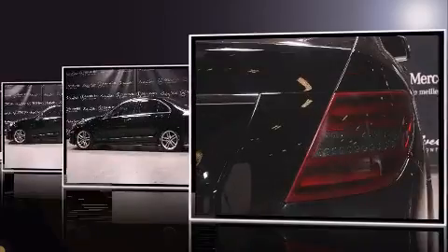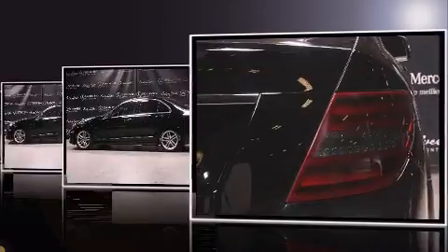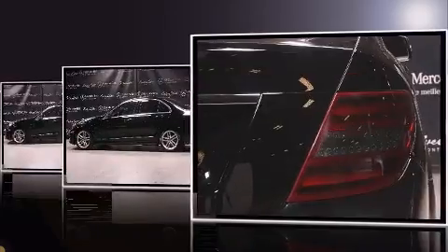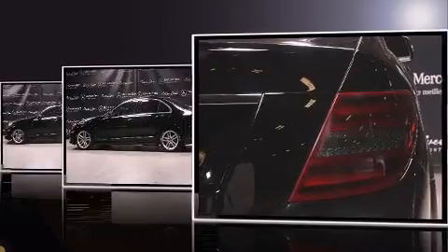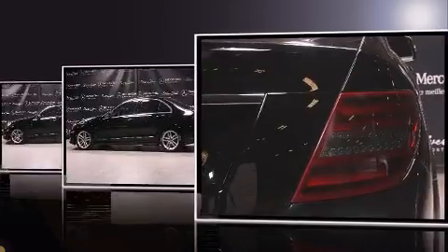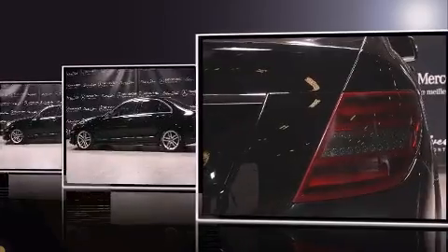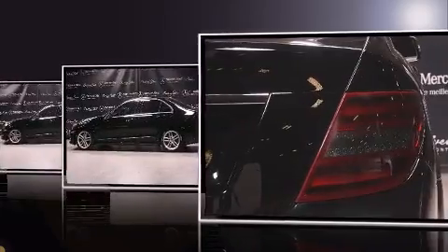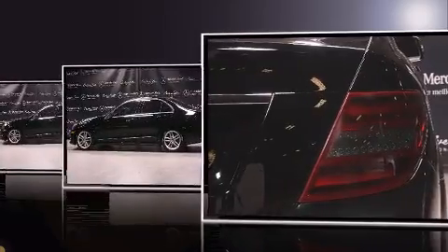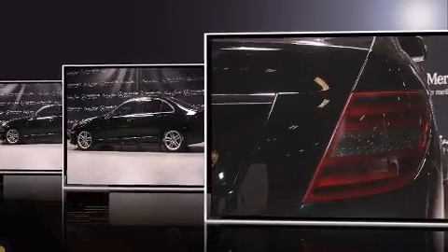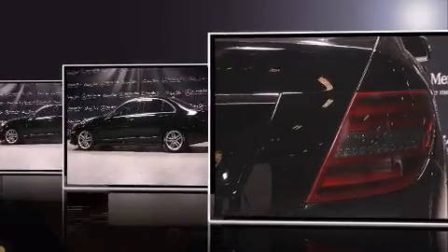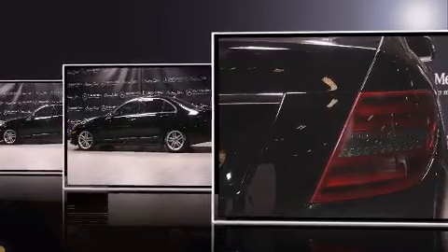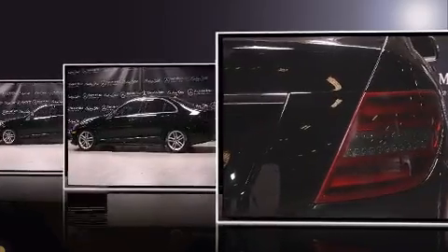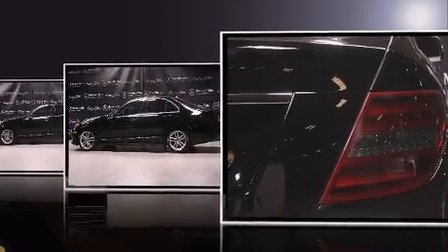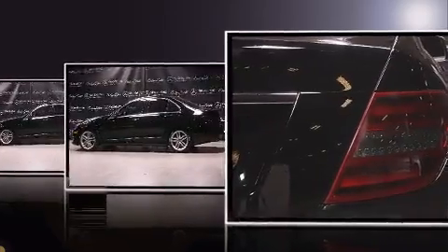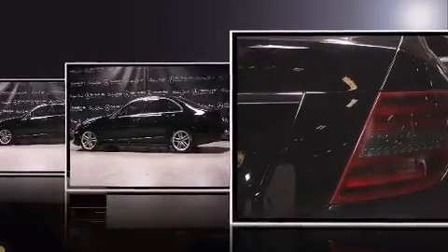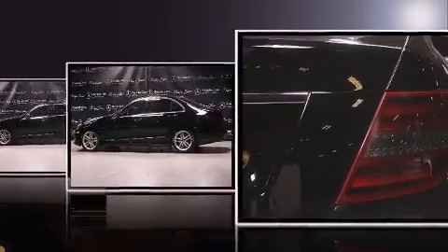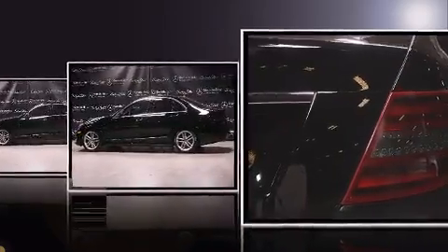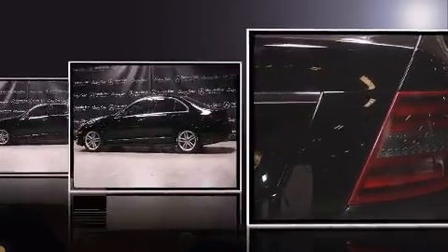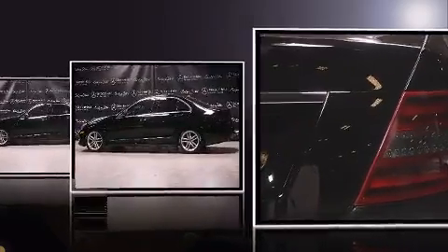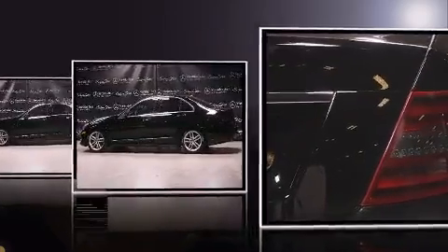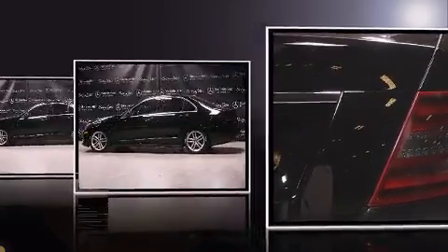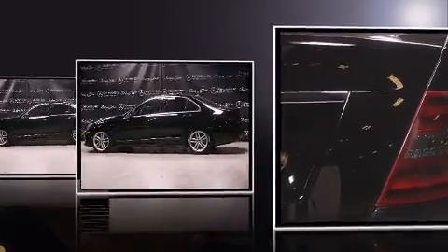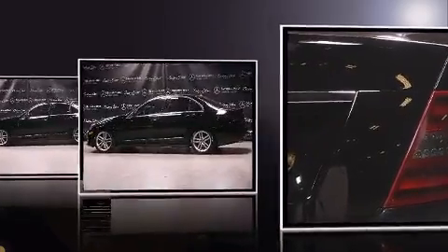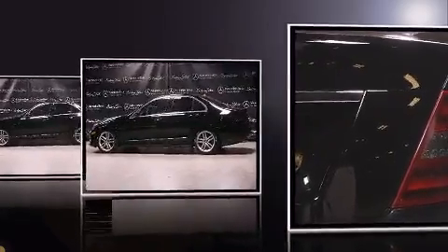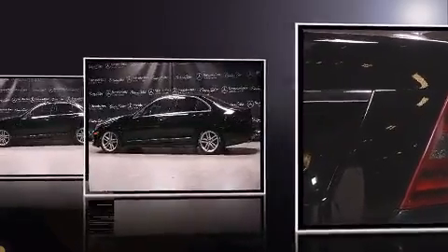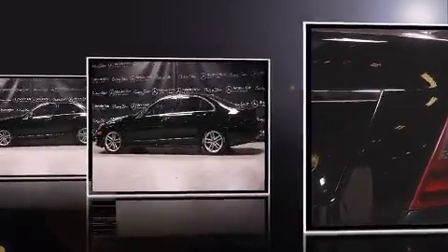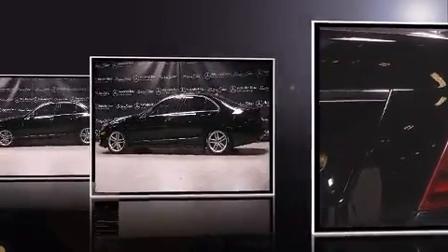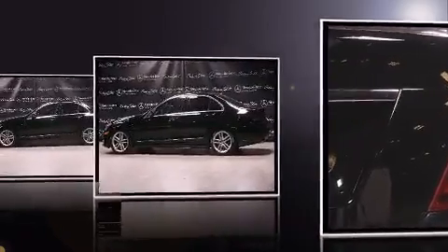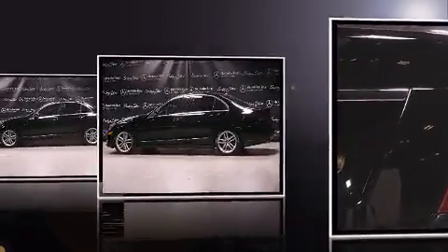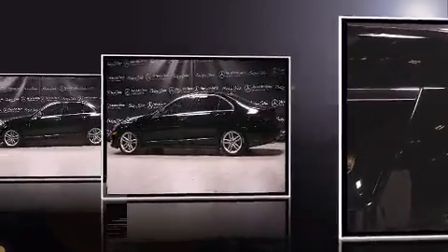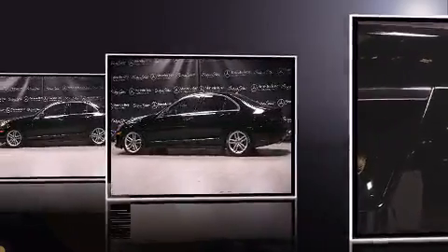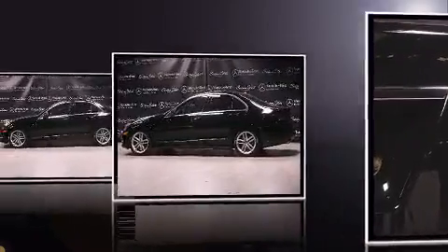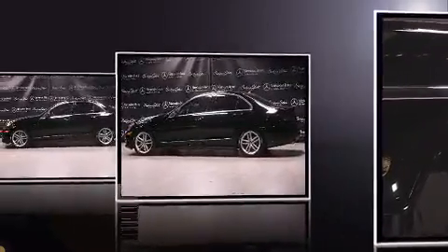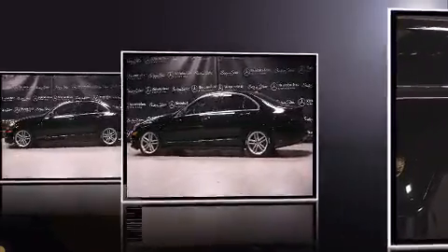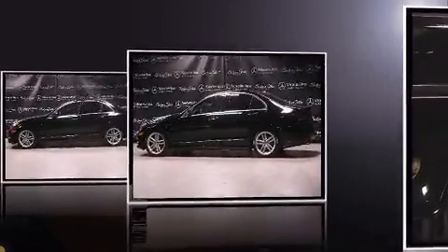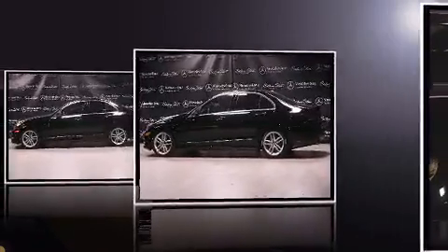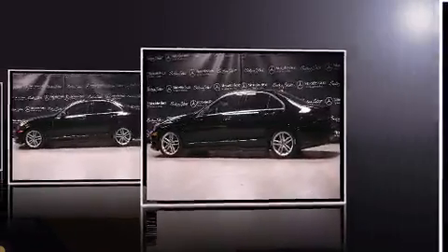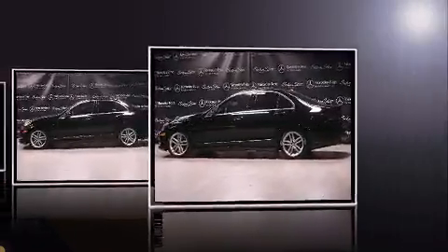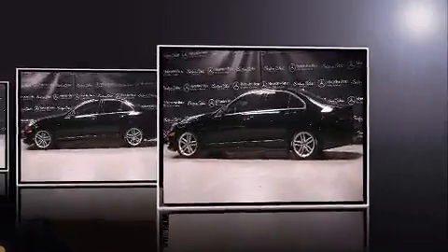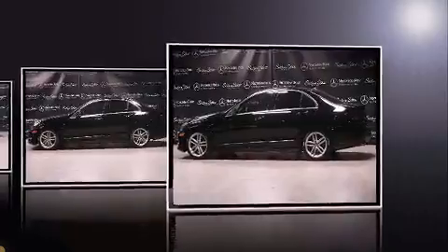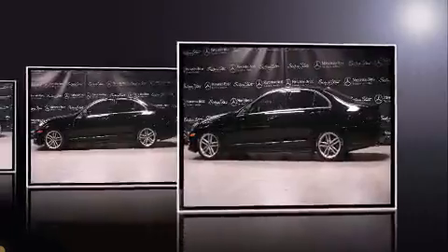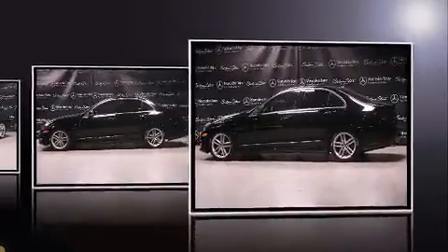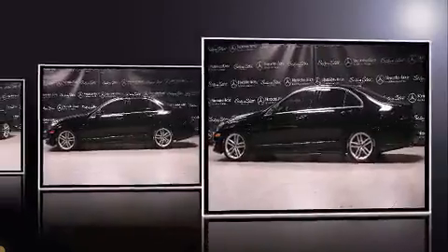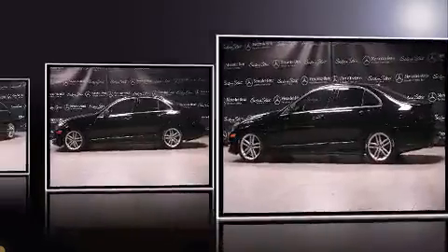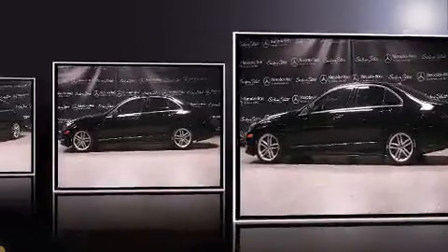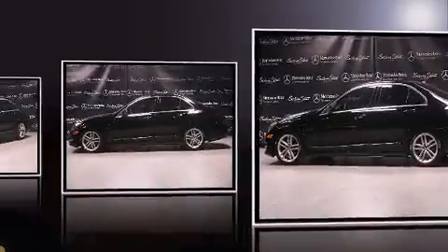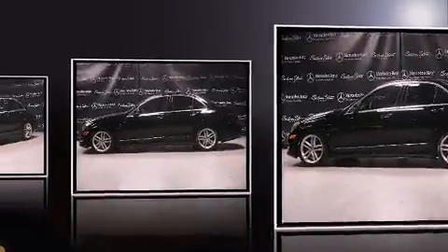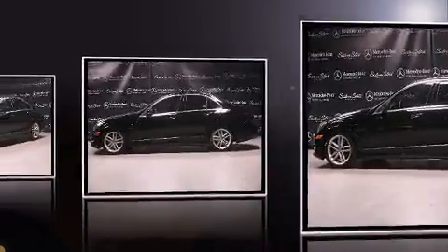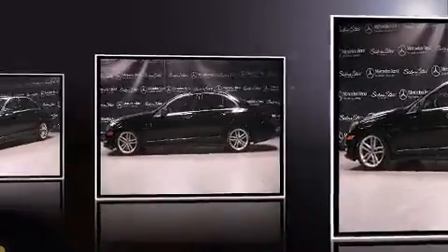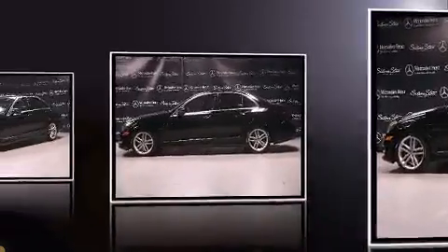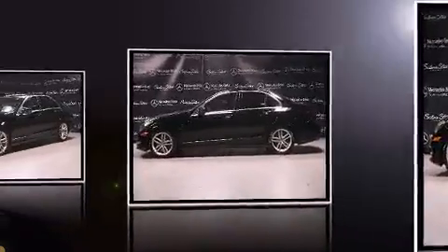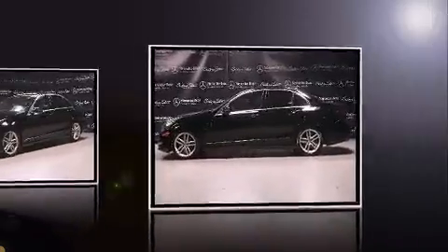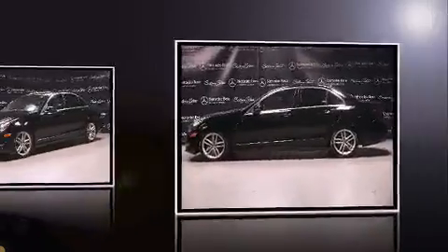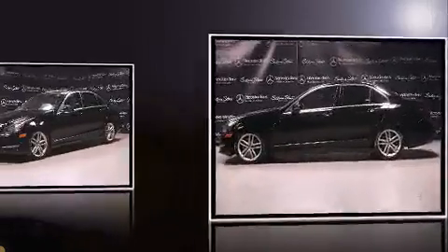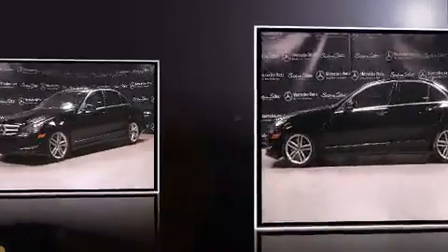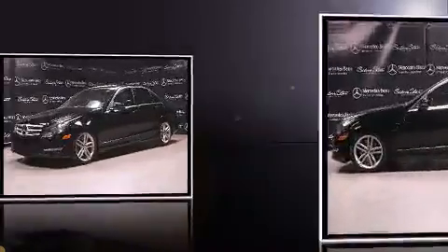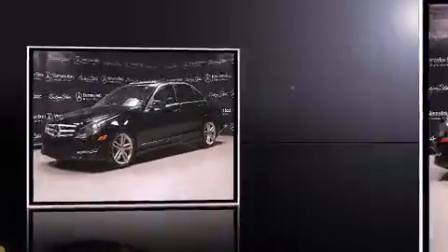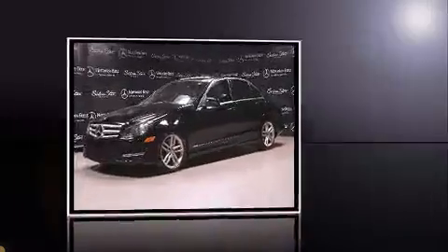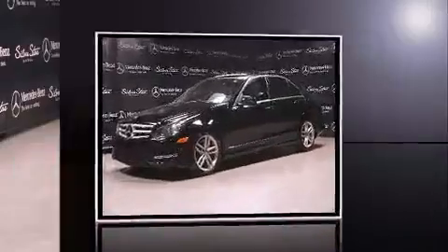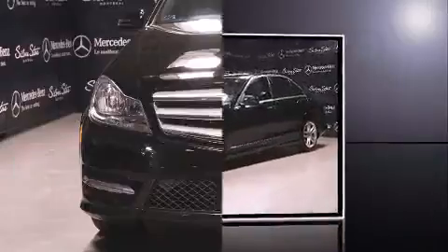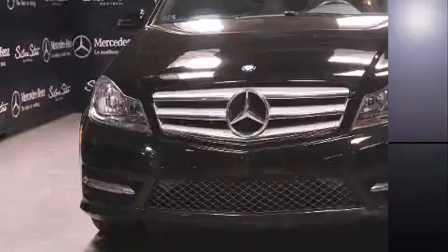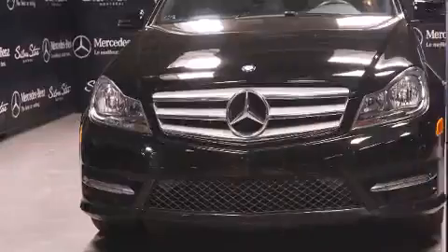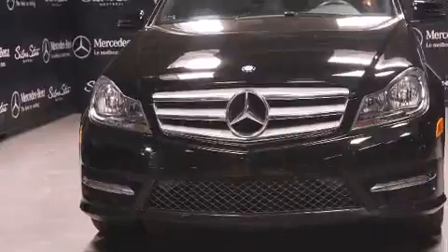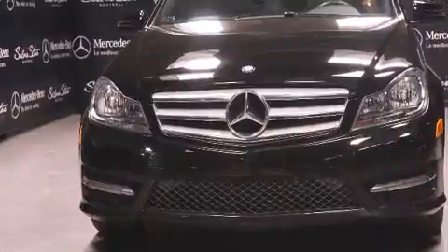Top features include front dual-zone air conditioning, heated seats, power moonroof, rain-sensing wipers, and power windows.